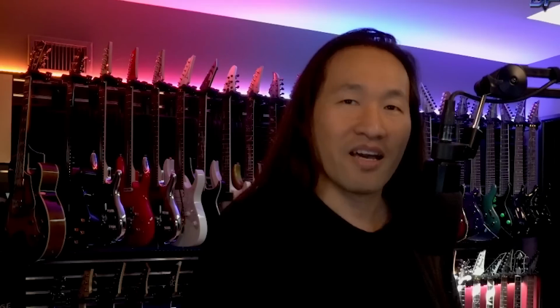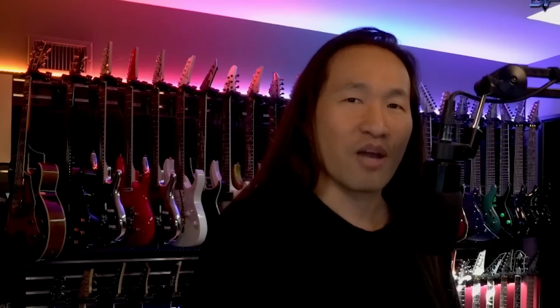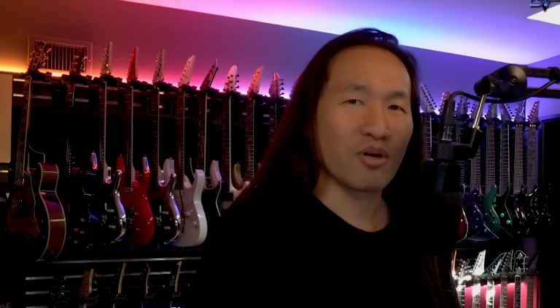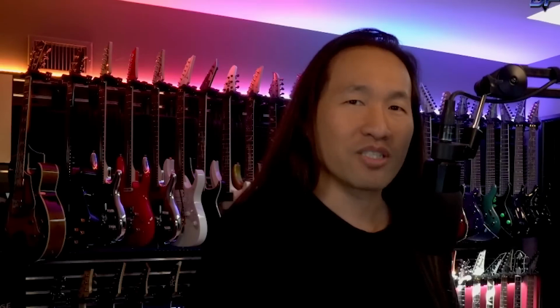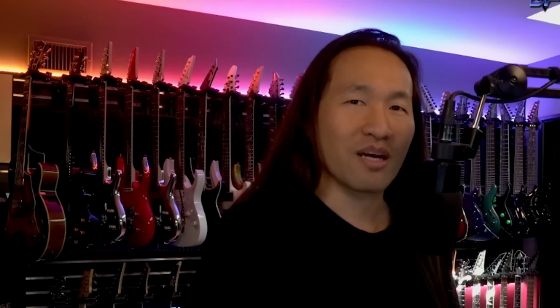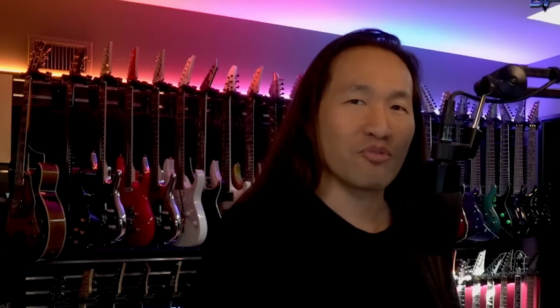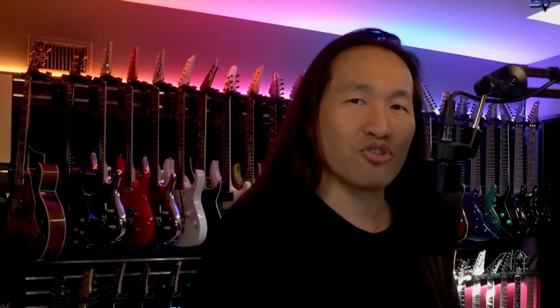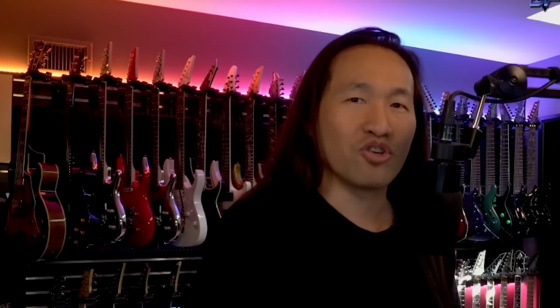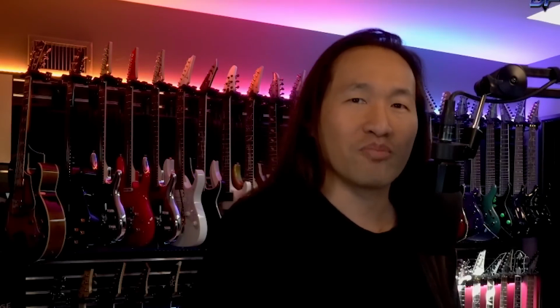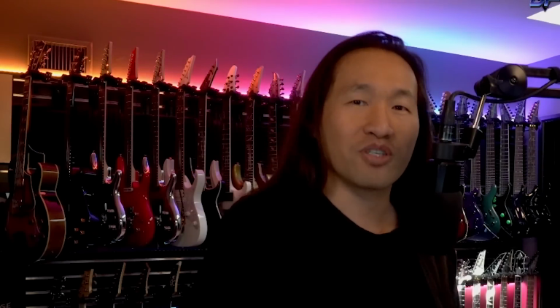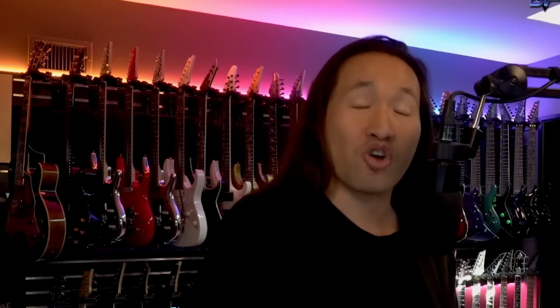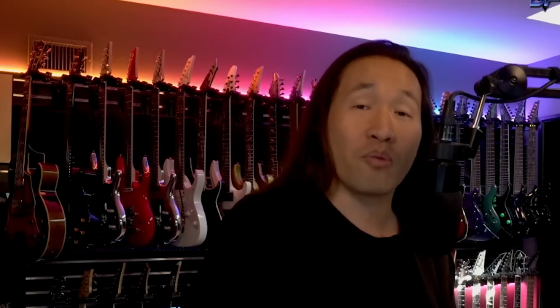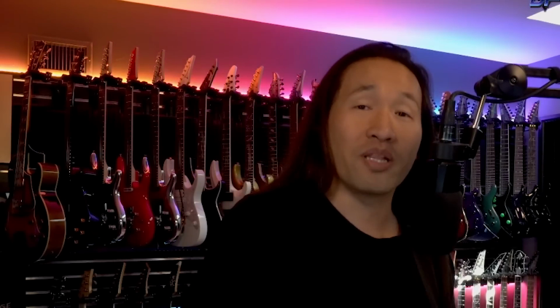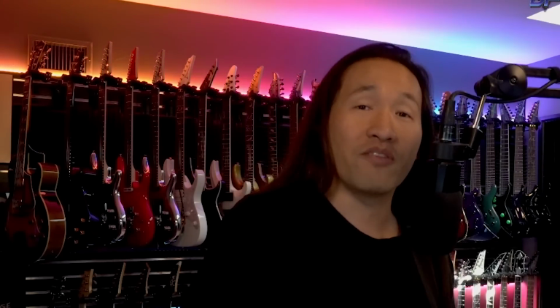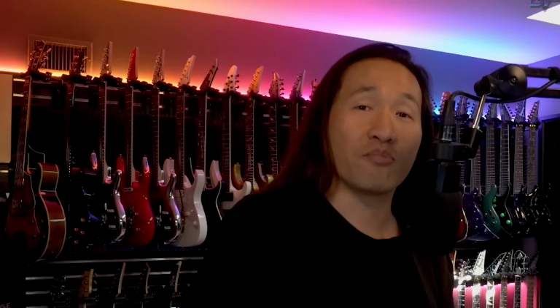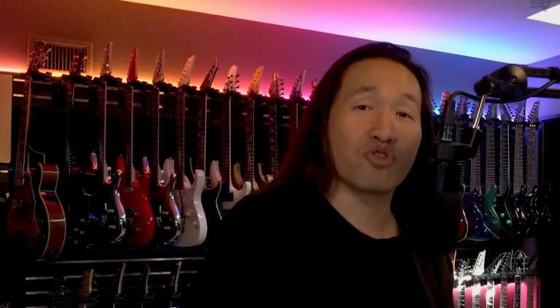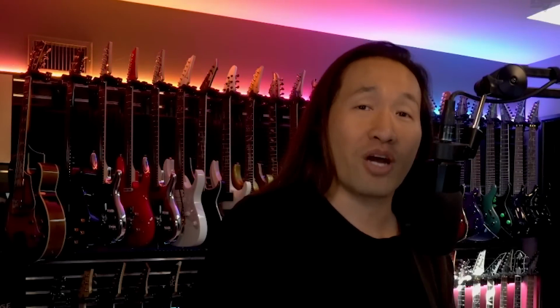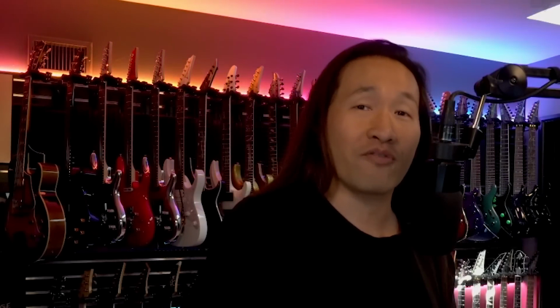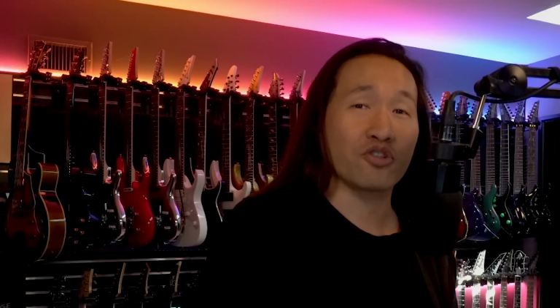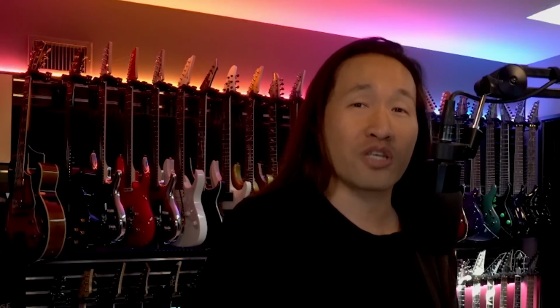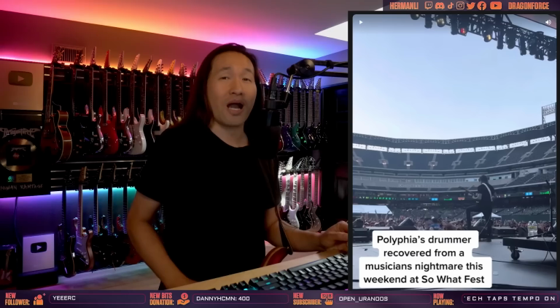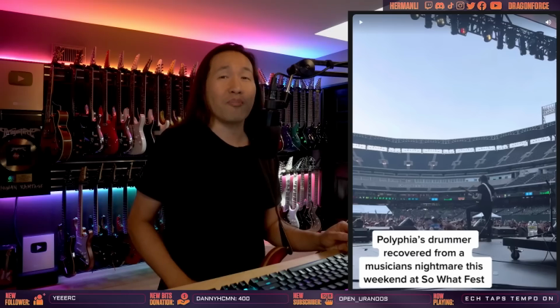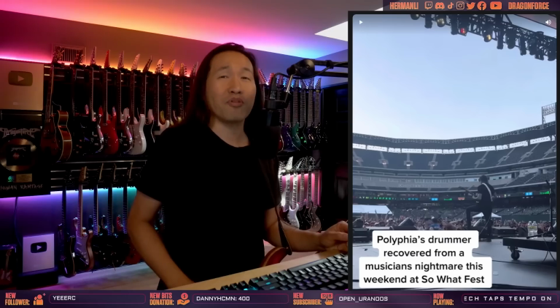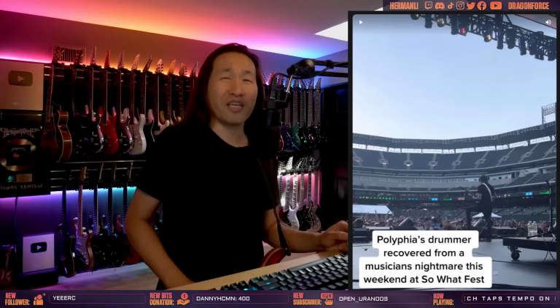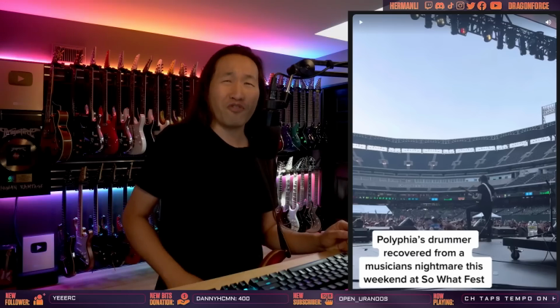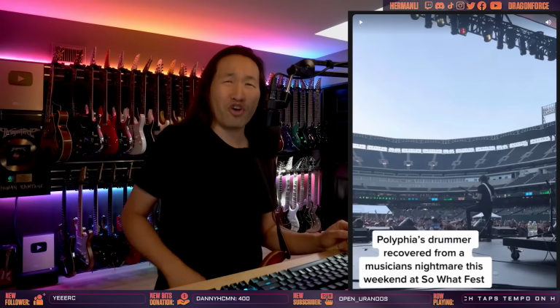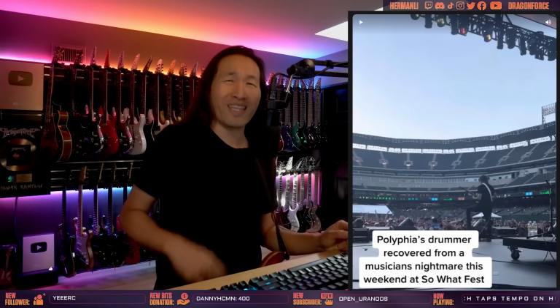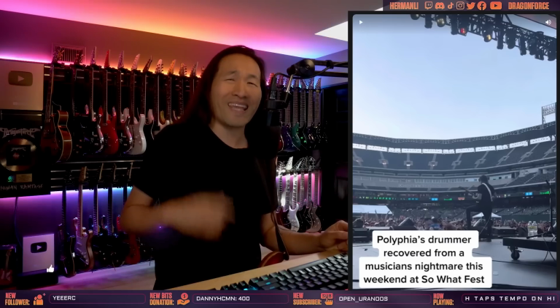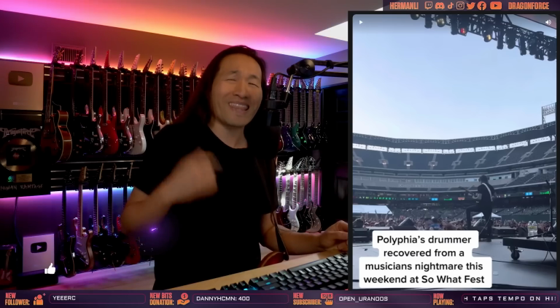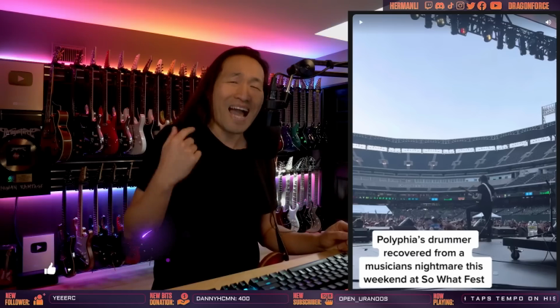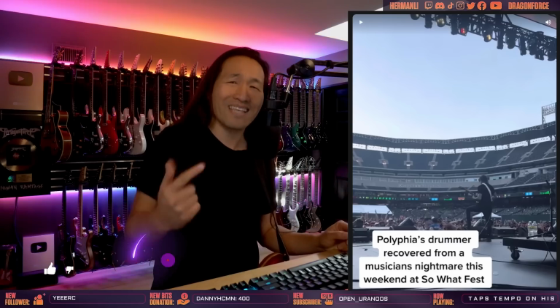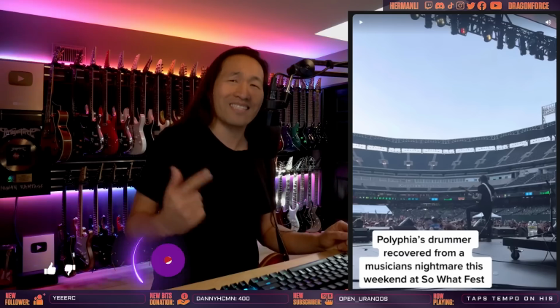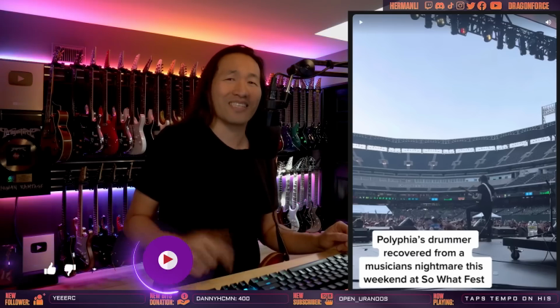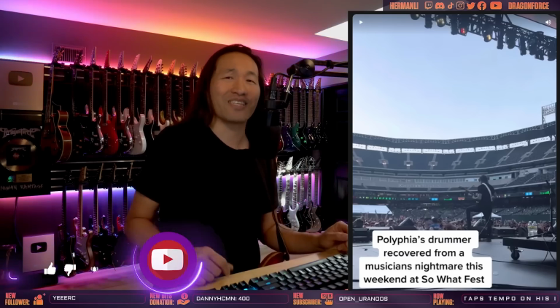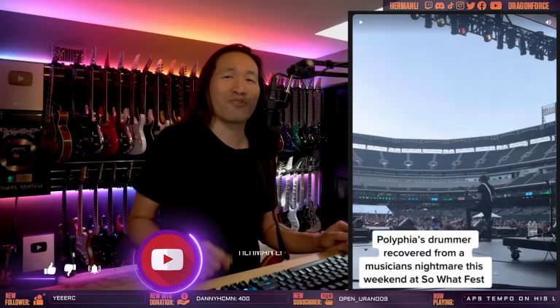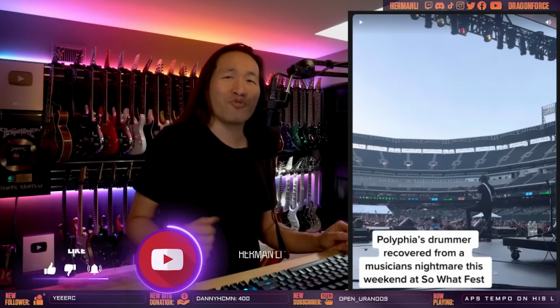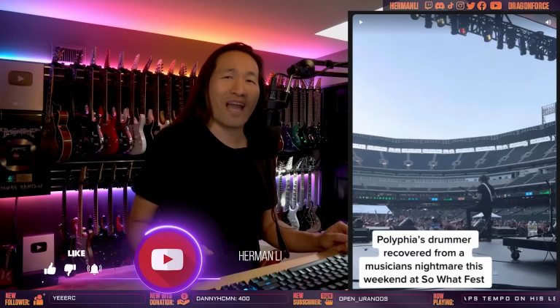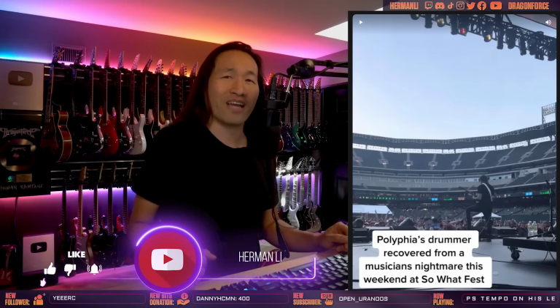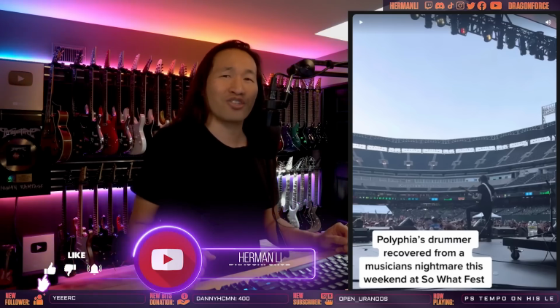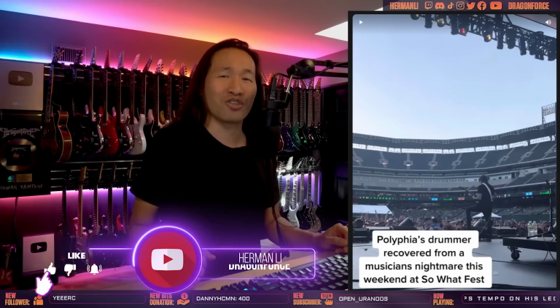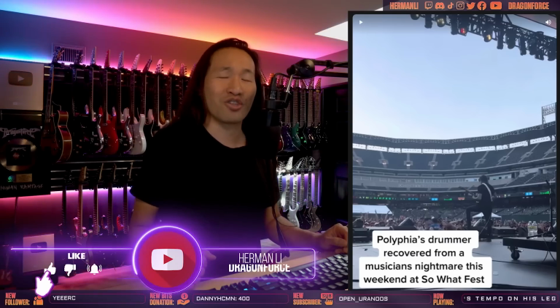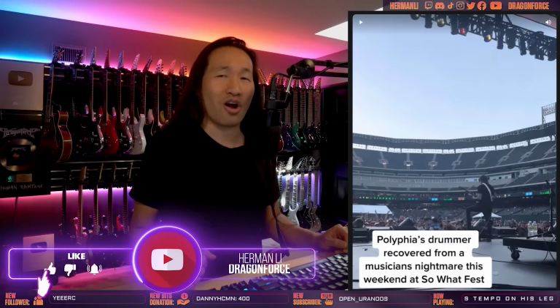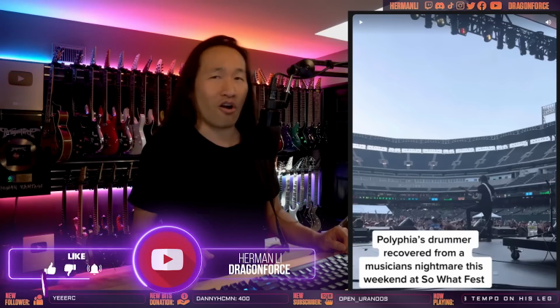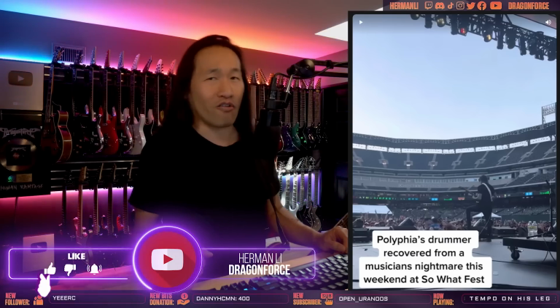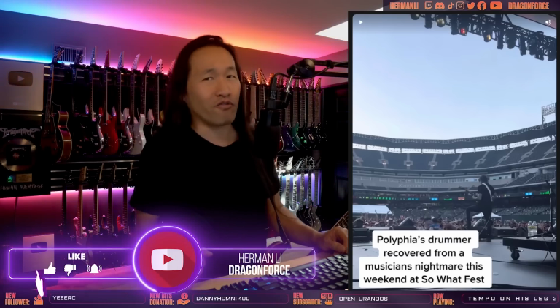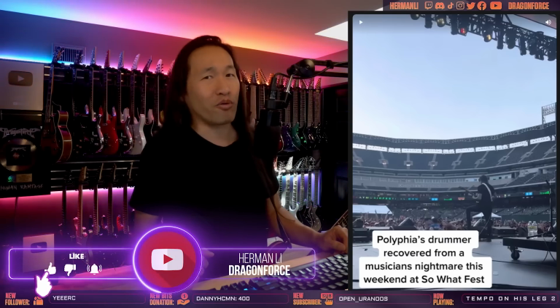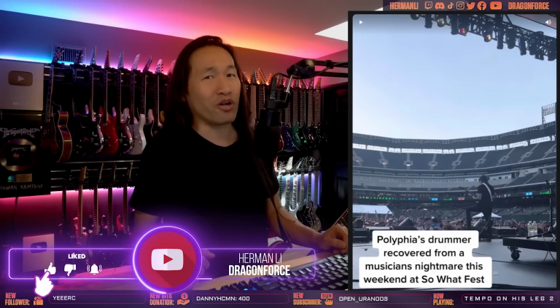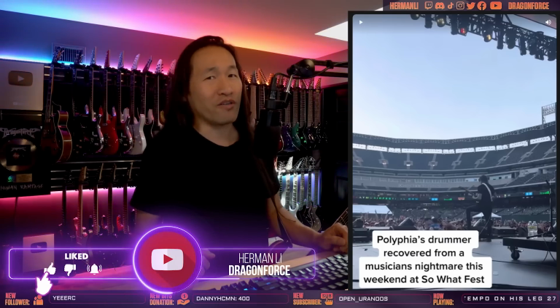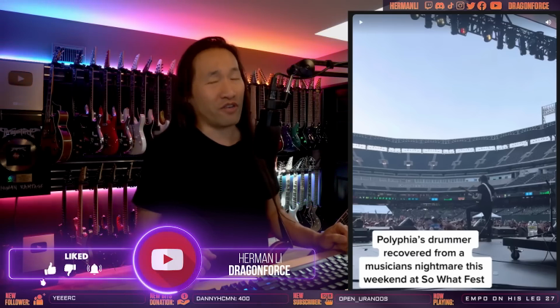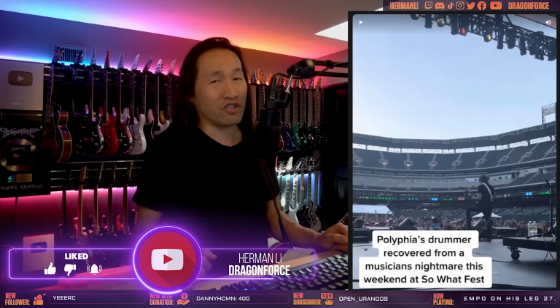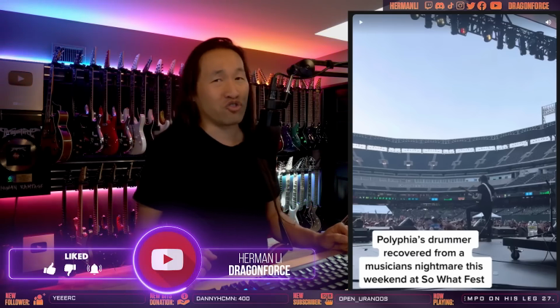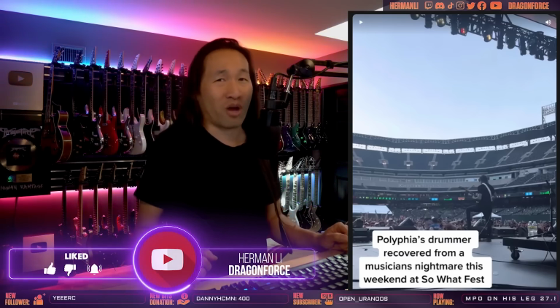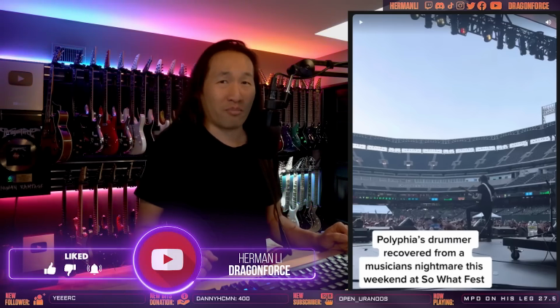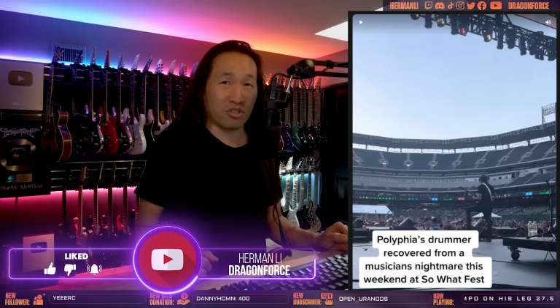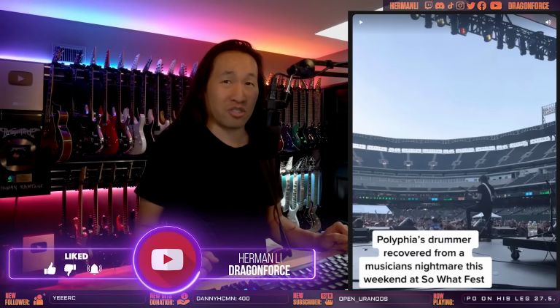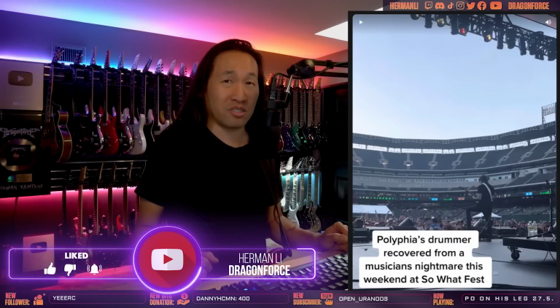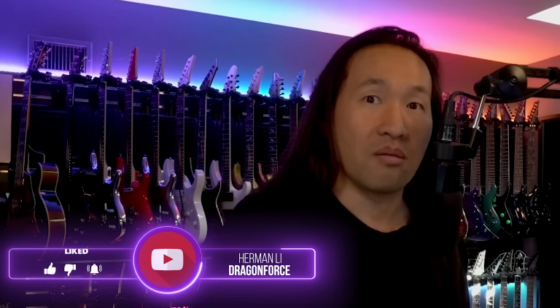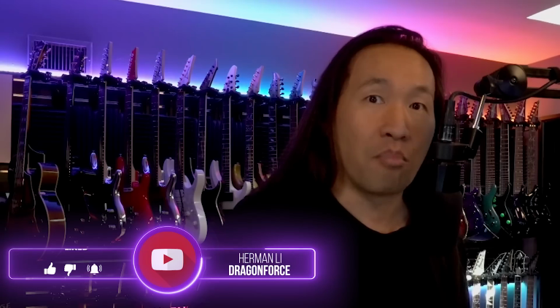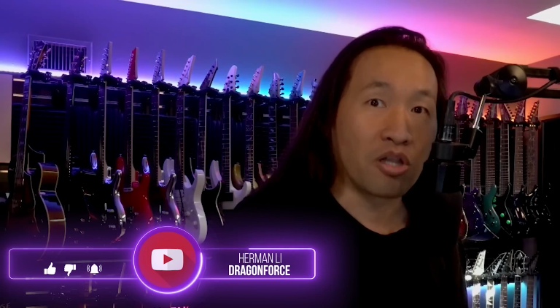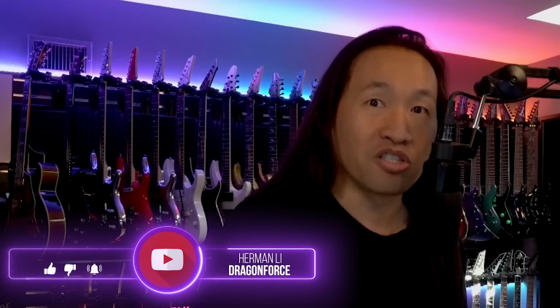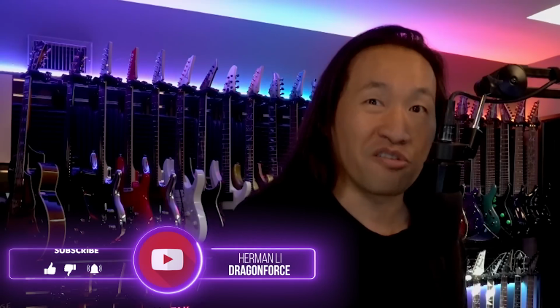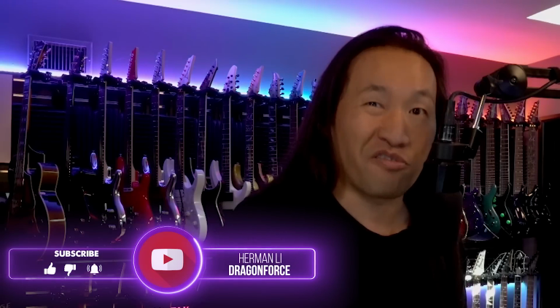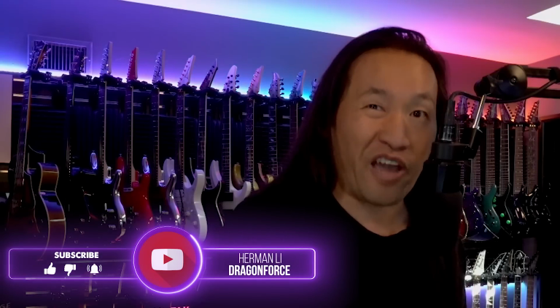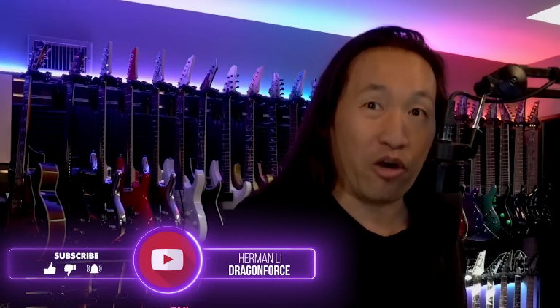Hey, what's up YouTube? This is Herman Lee from Dragonforce.